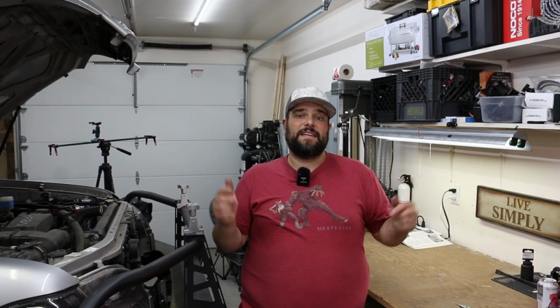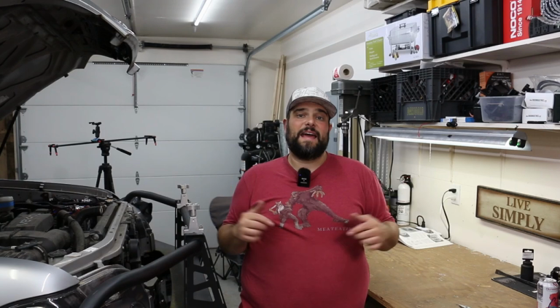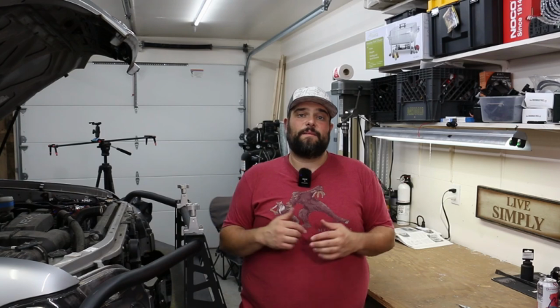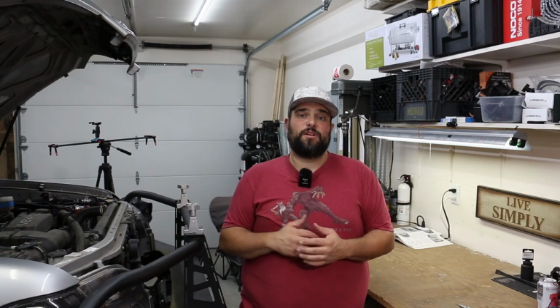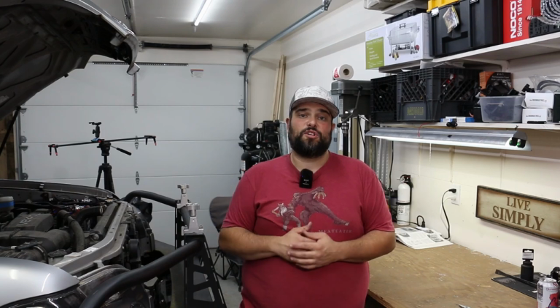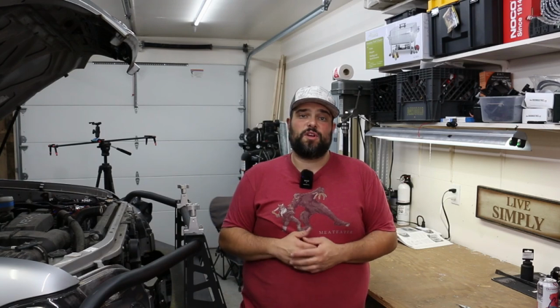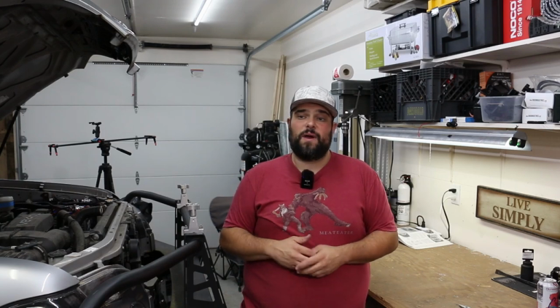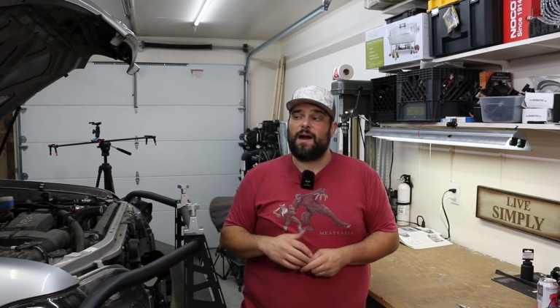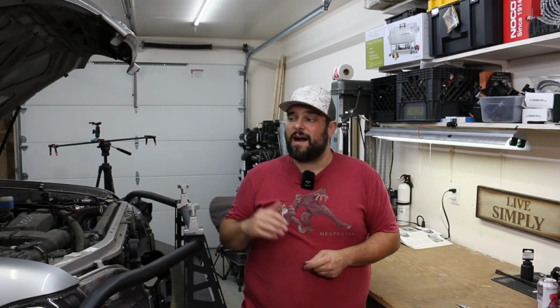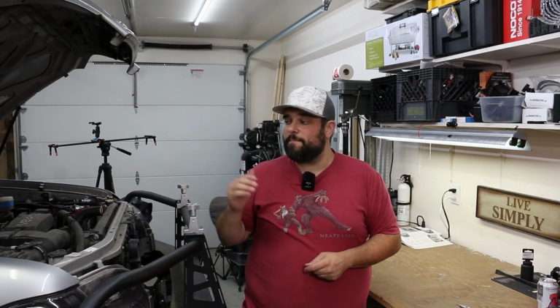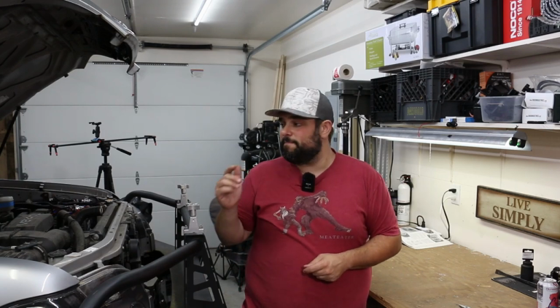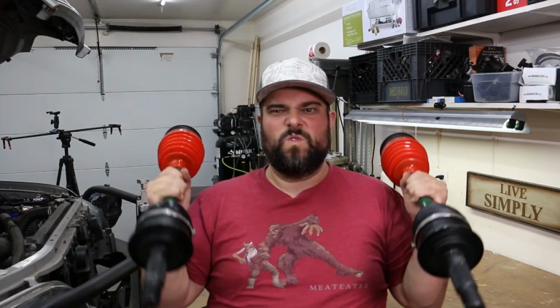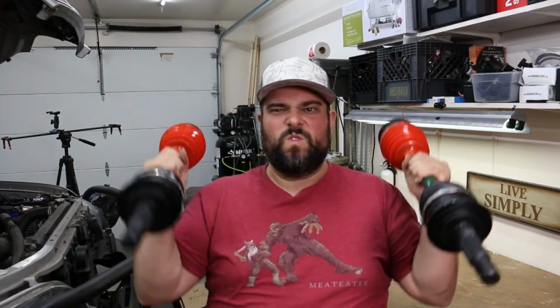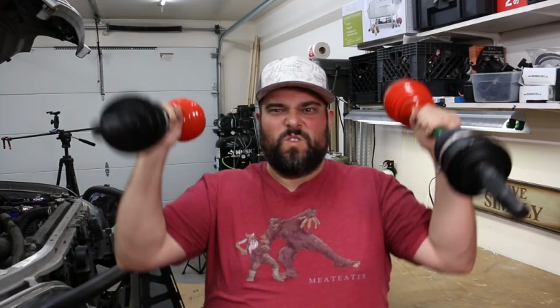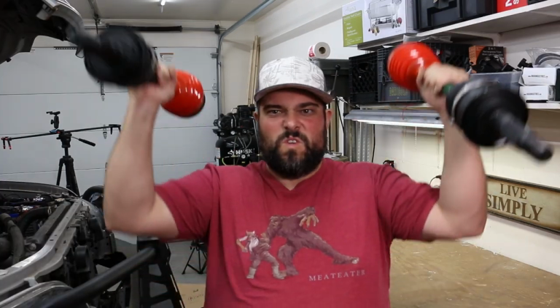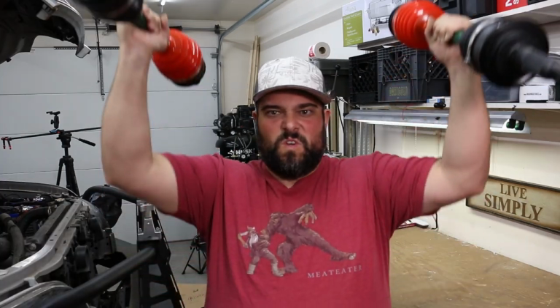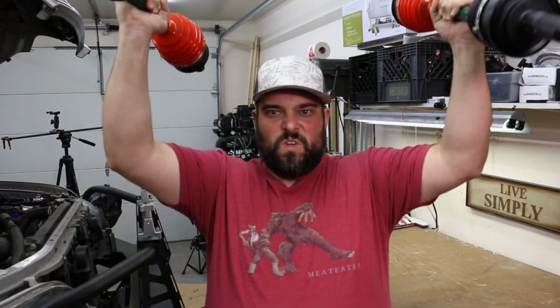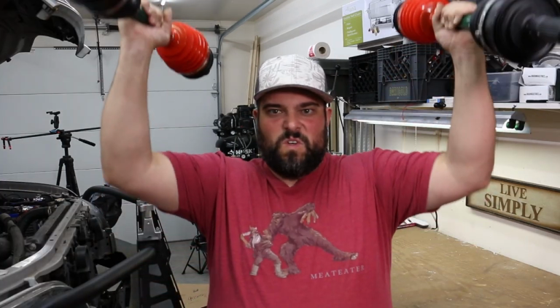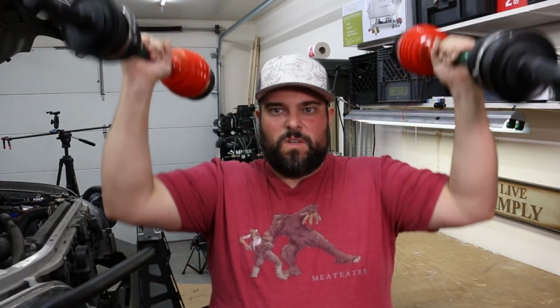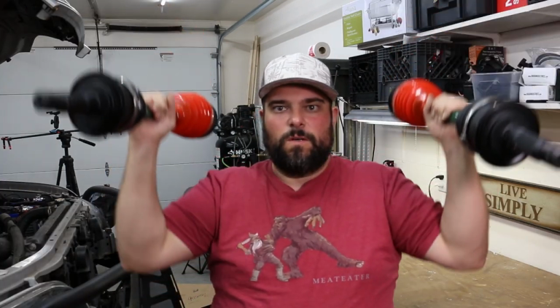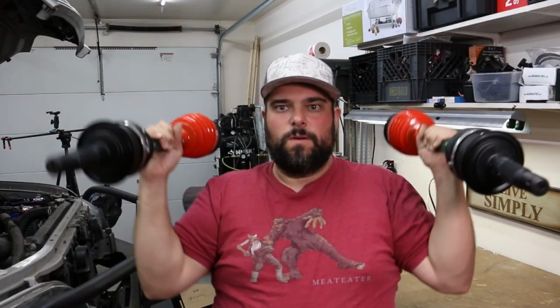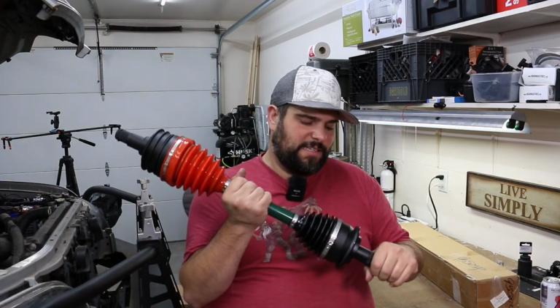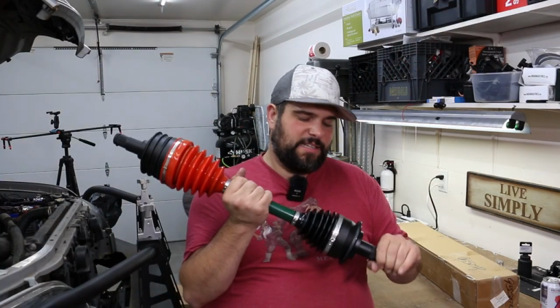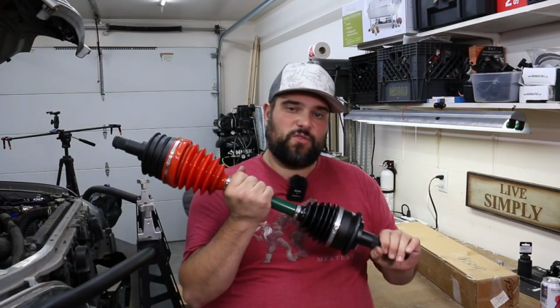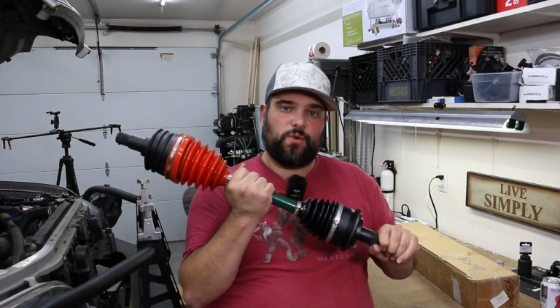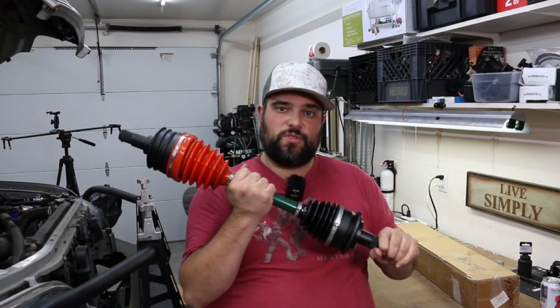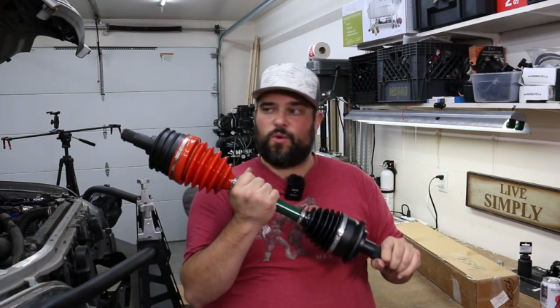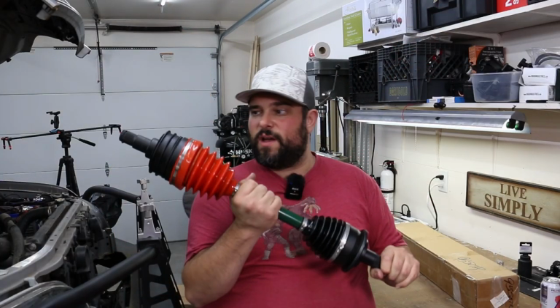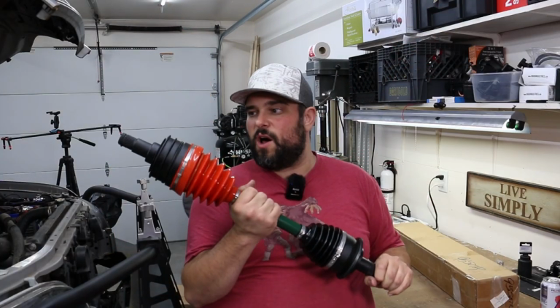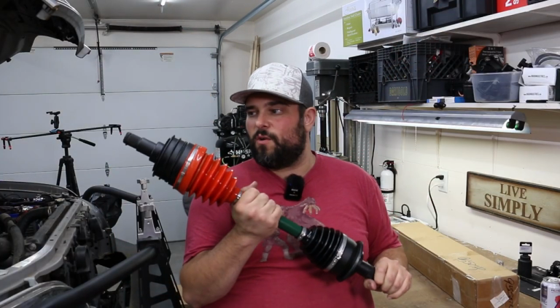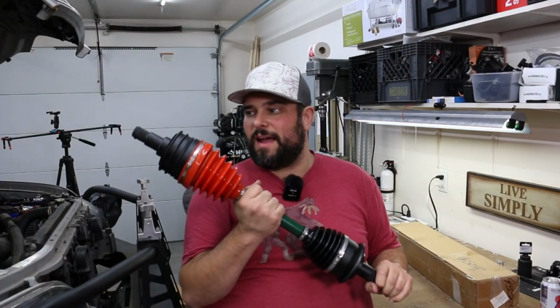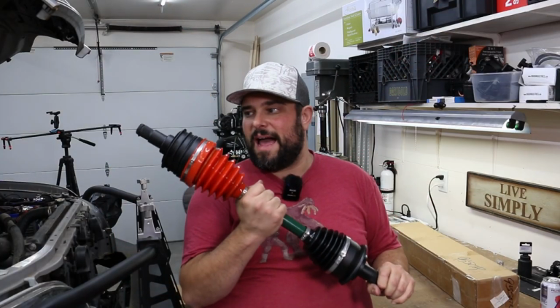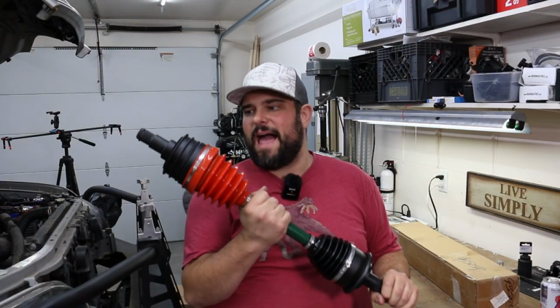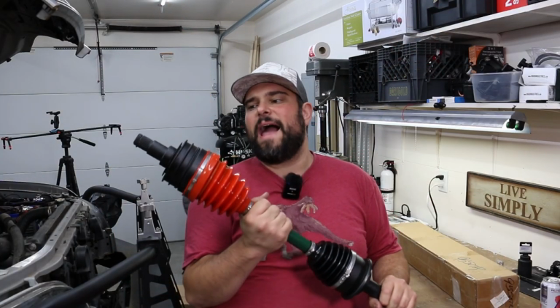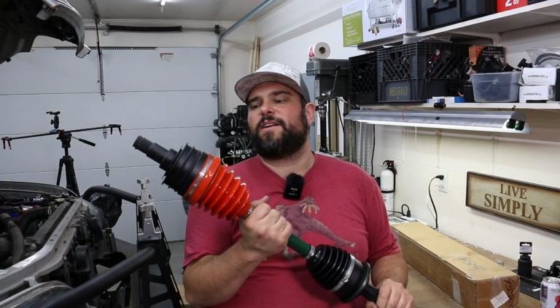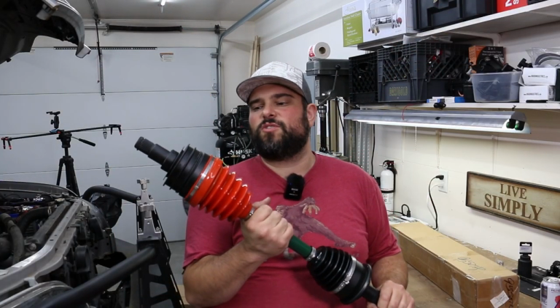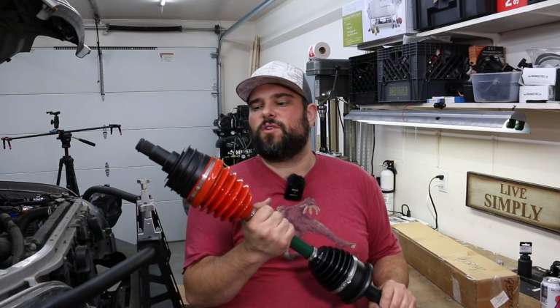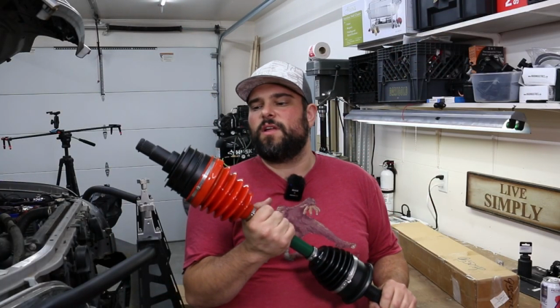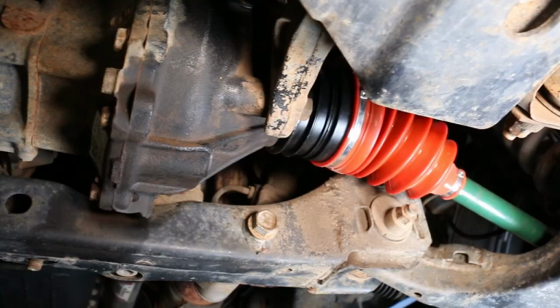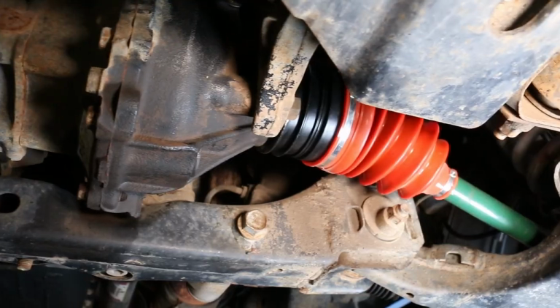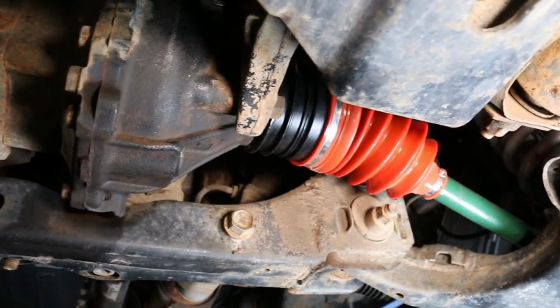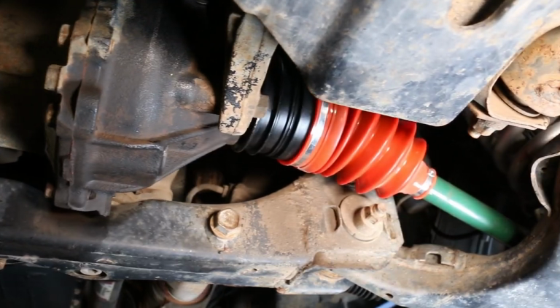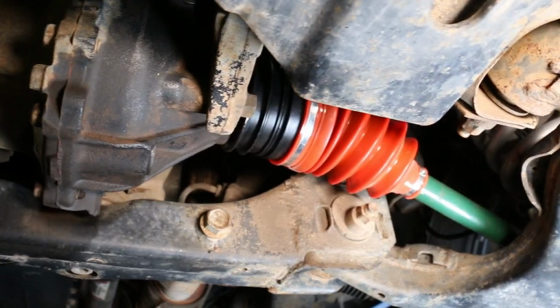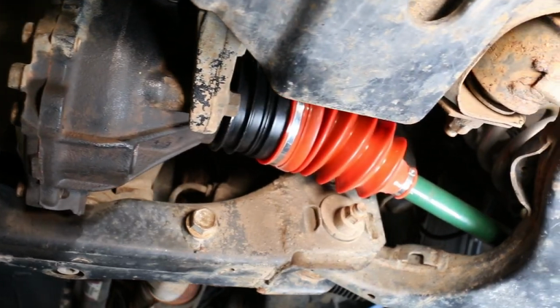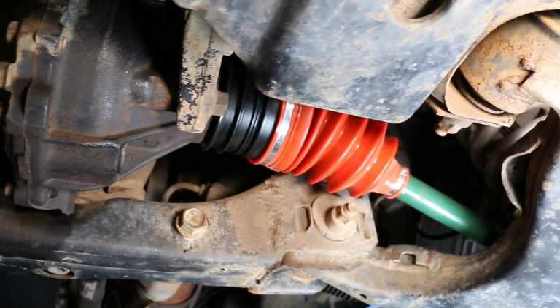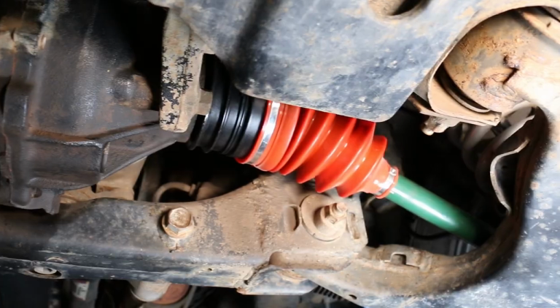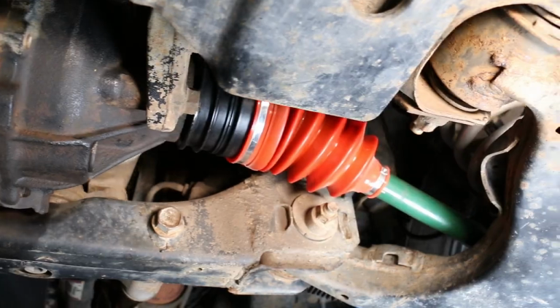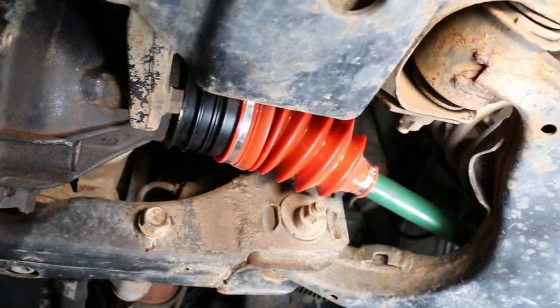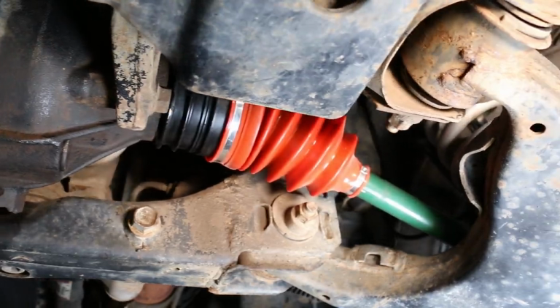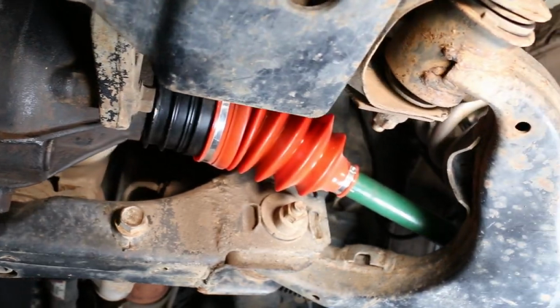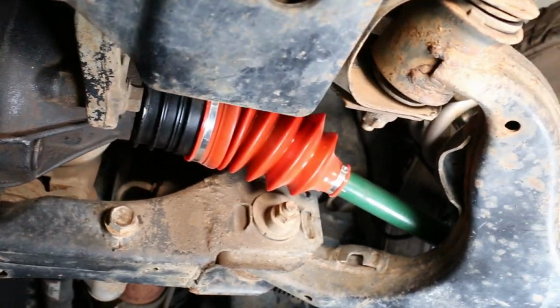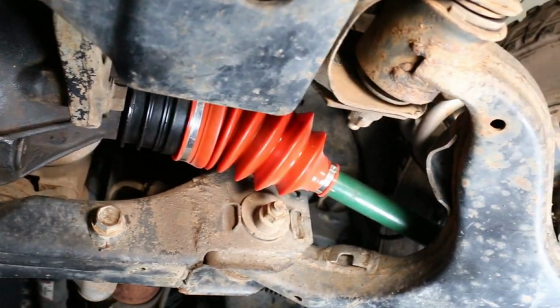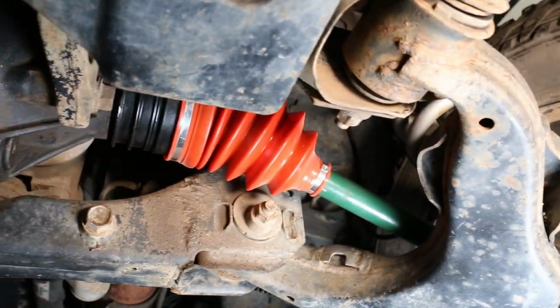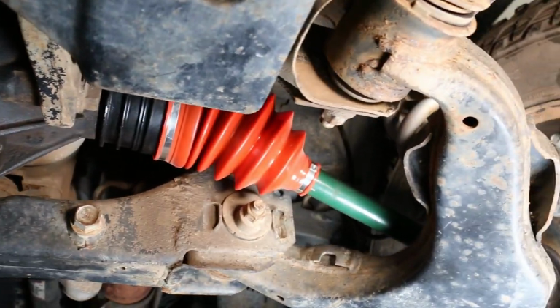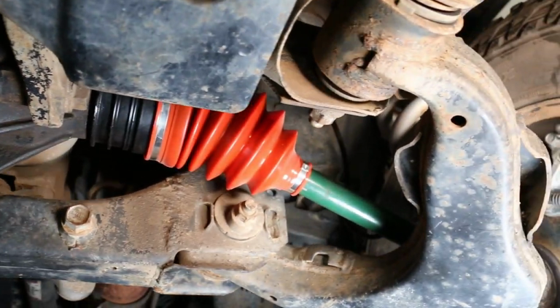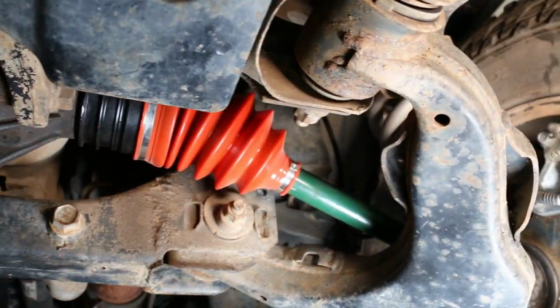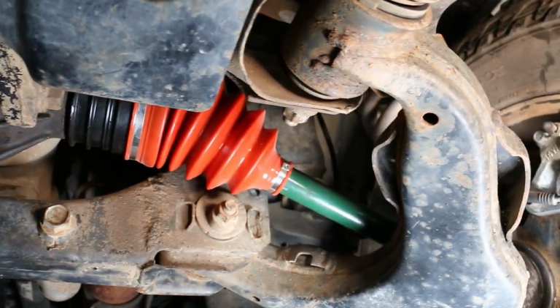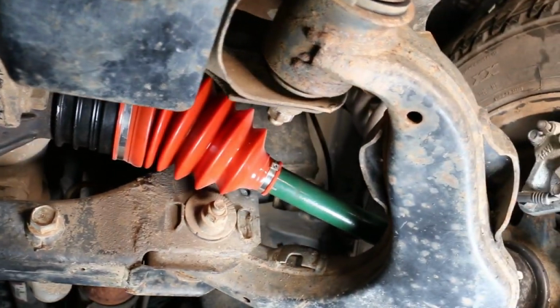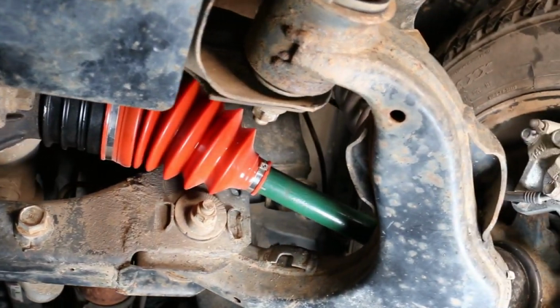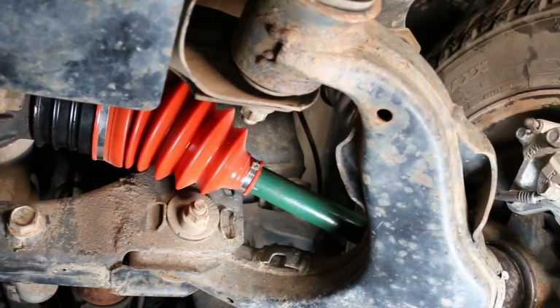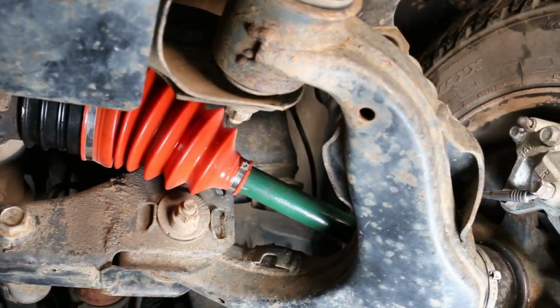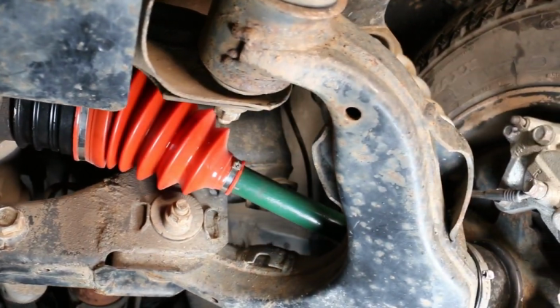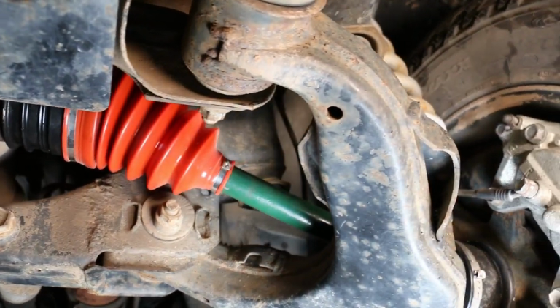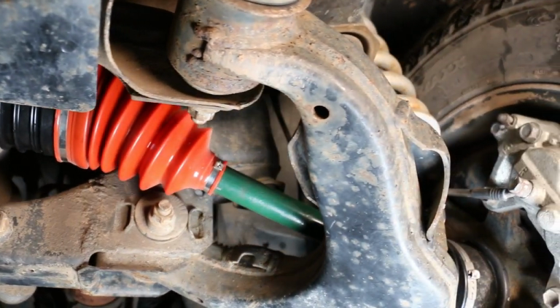Today I'm going to show you how I'm beefing up my front axles by swapping them out for remanufactured Toyota versions with high angle inner boots.